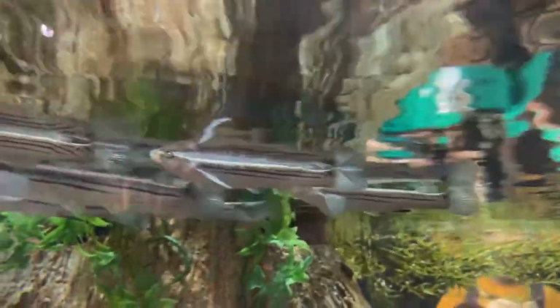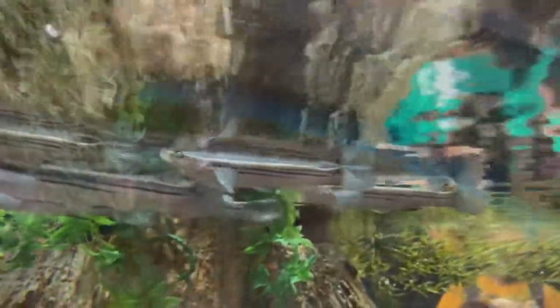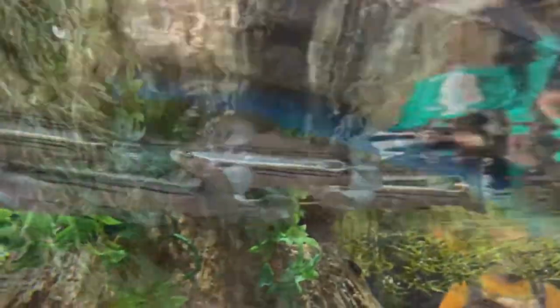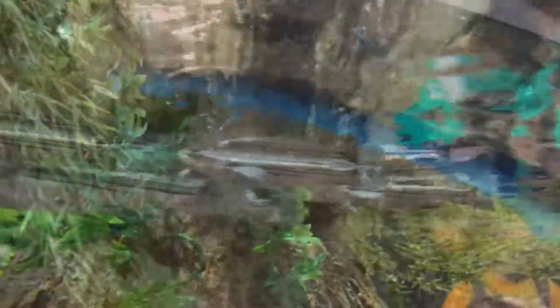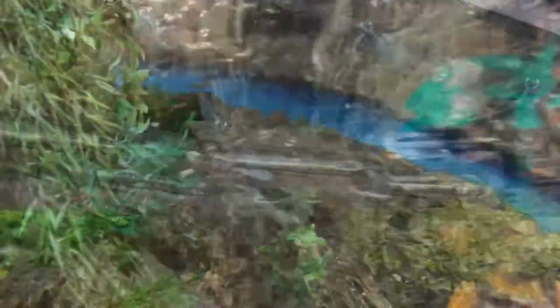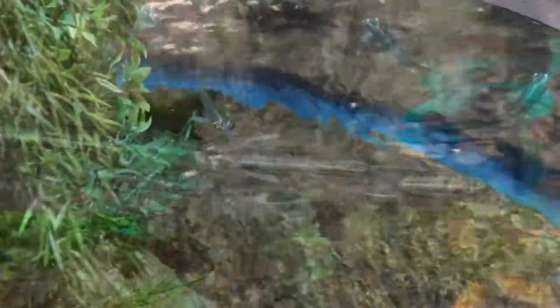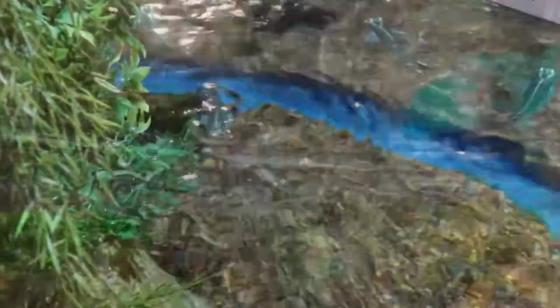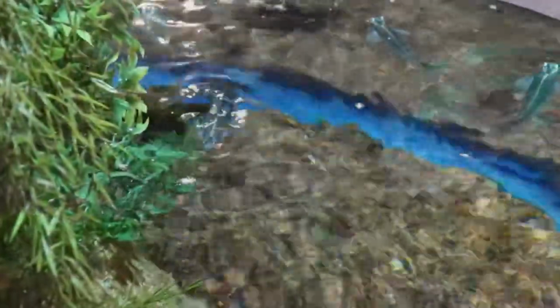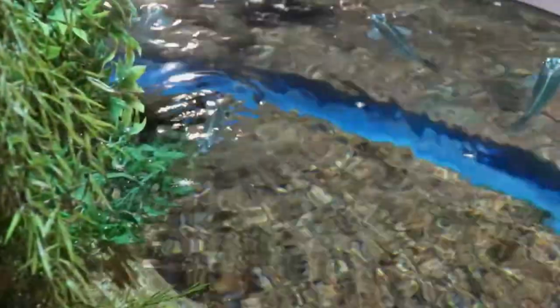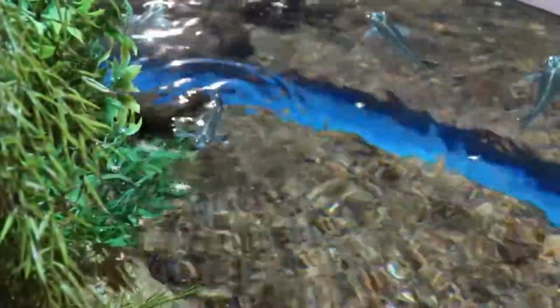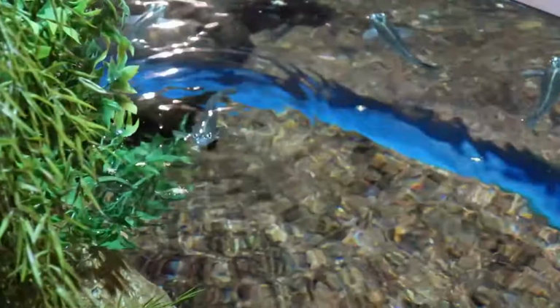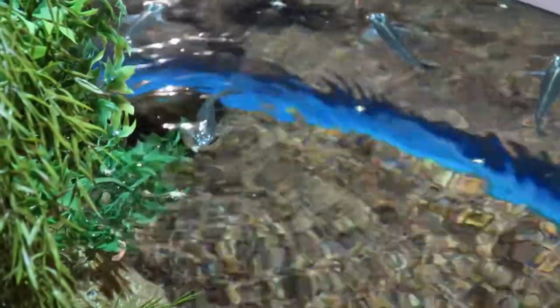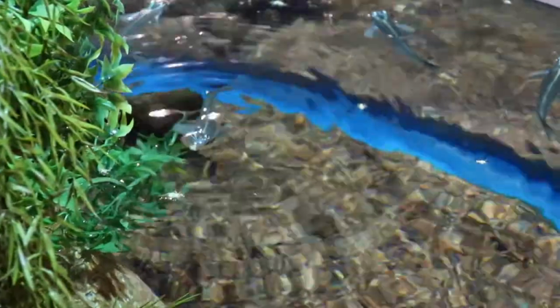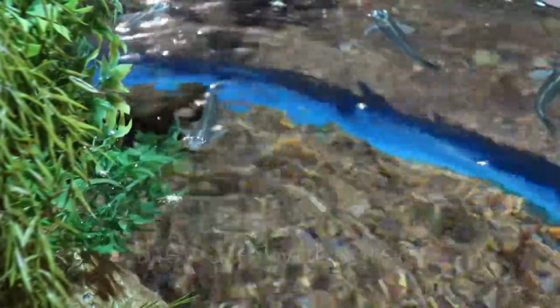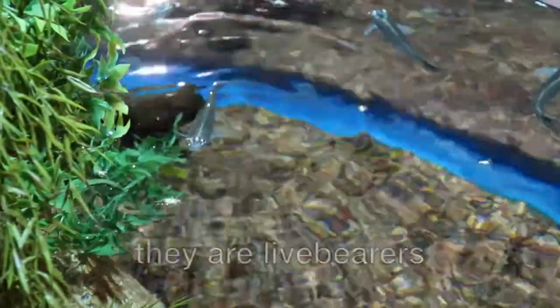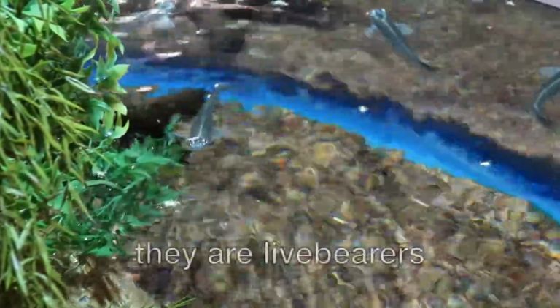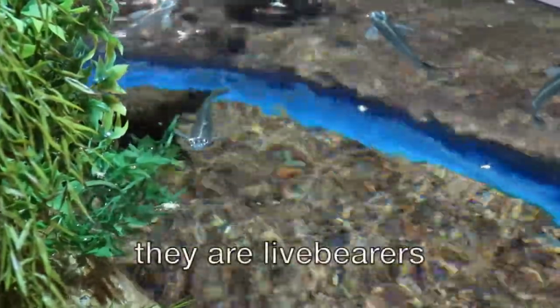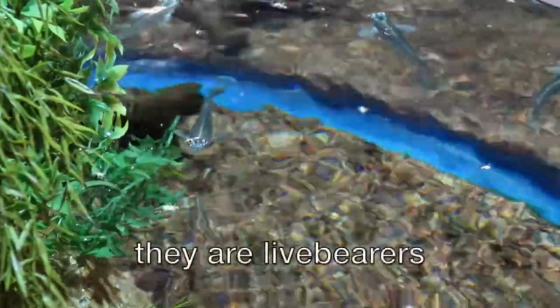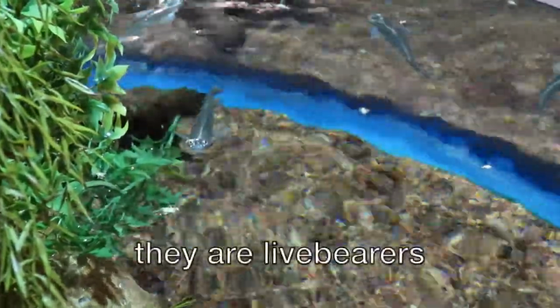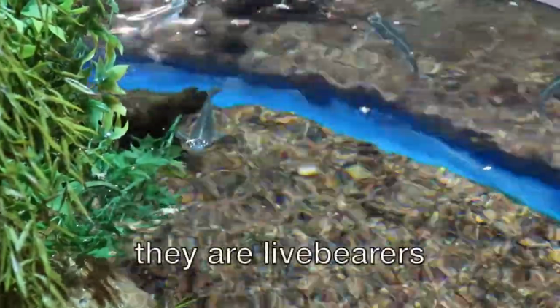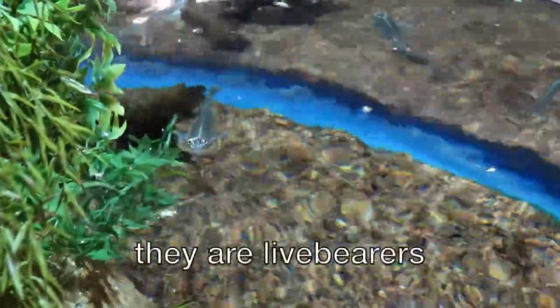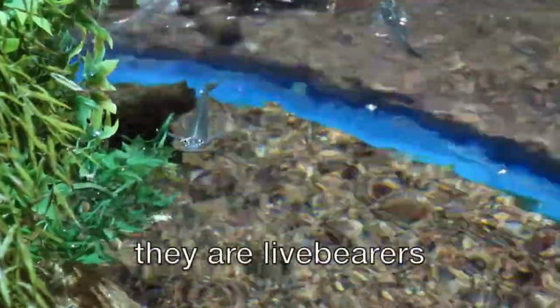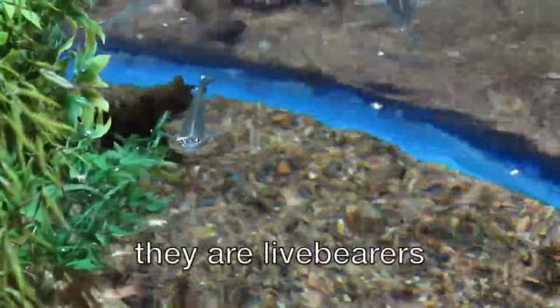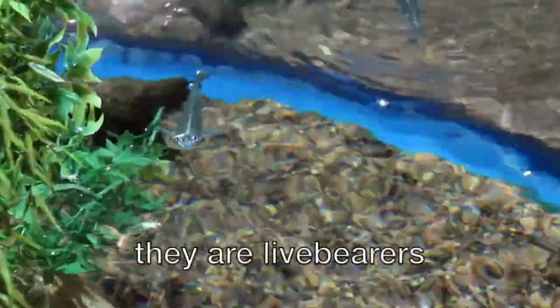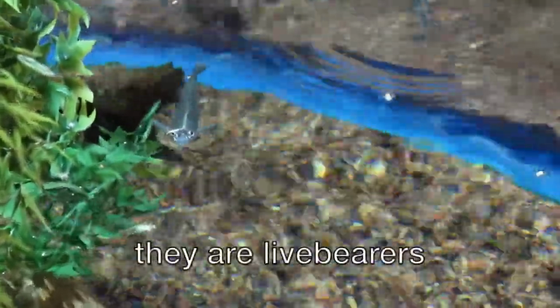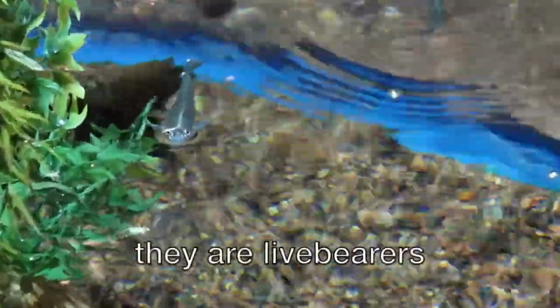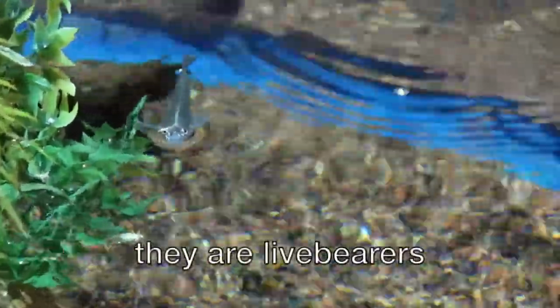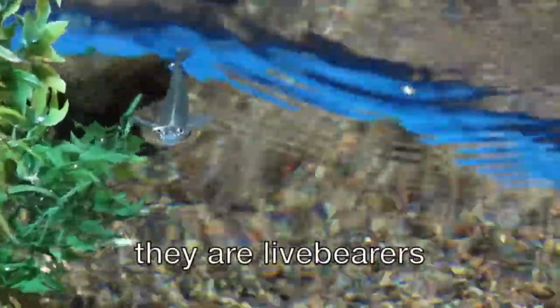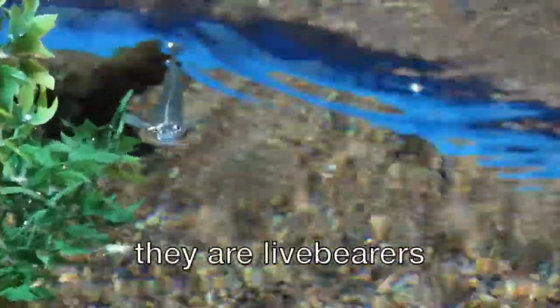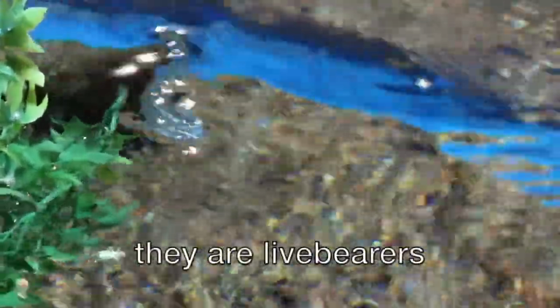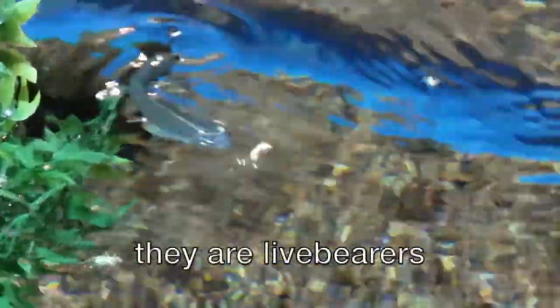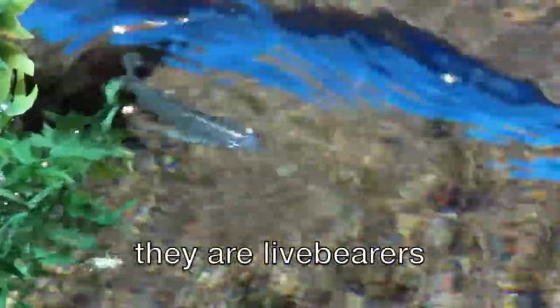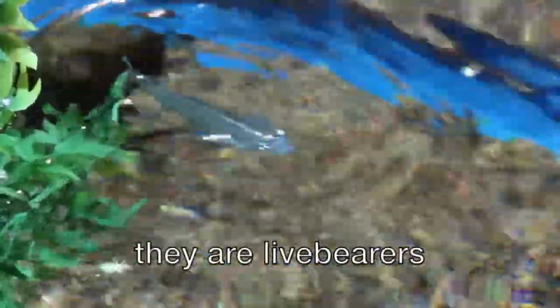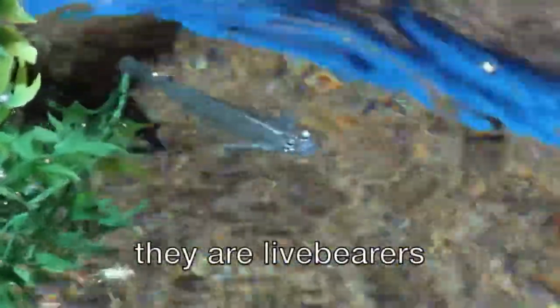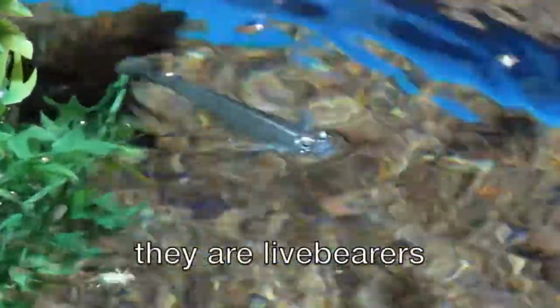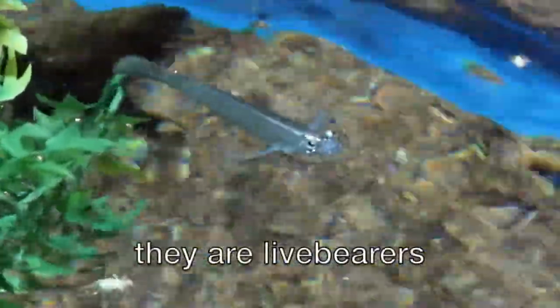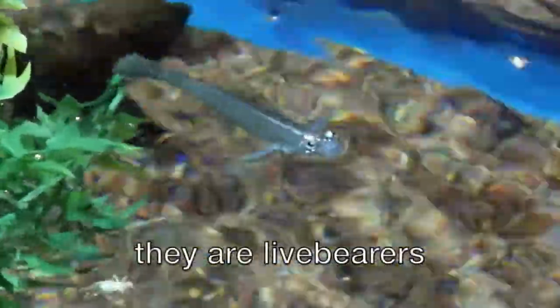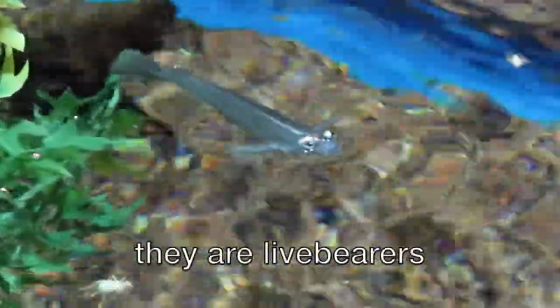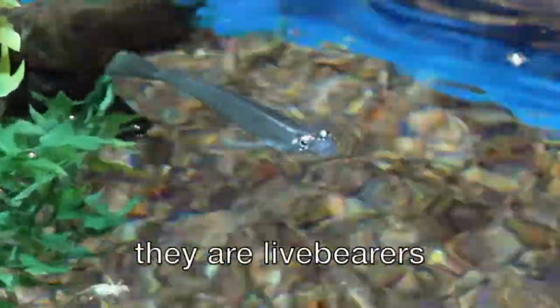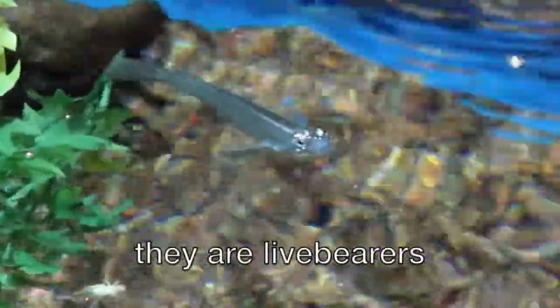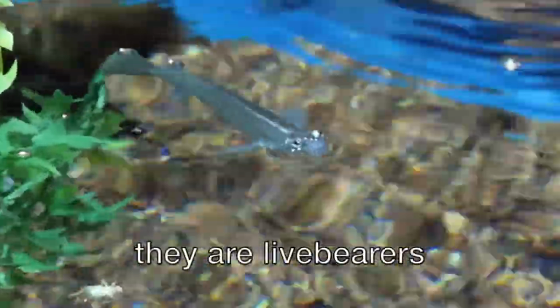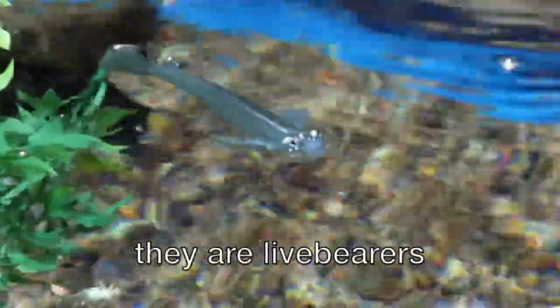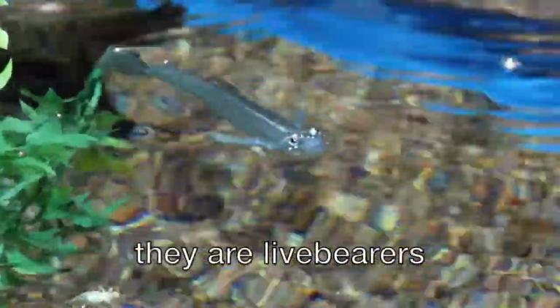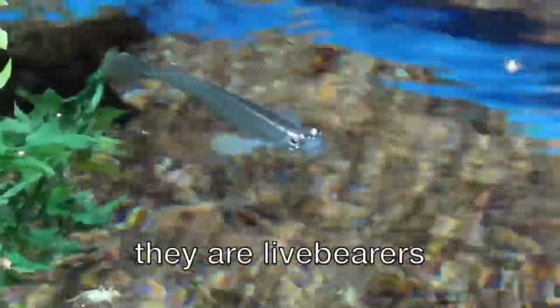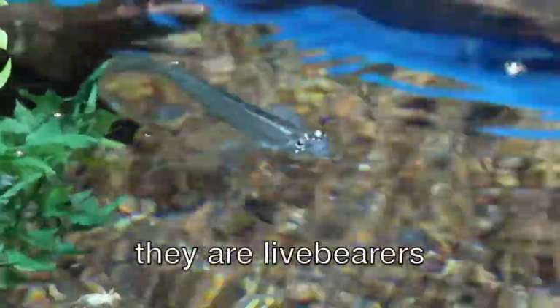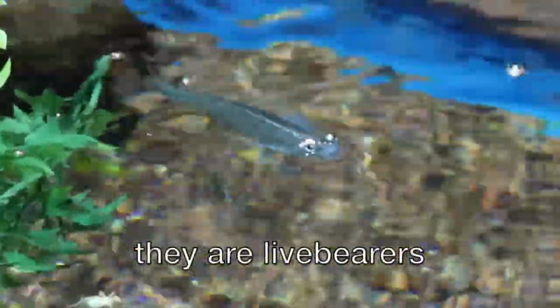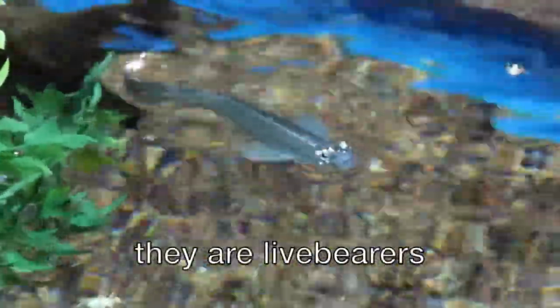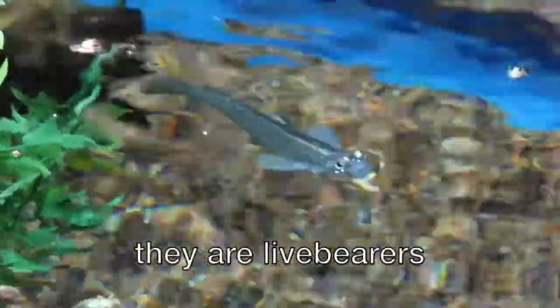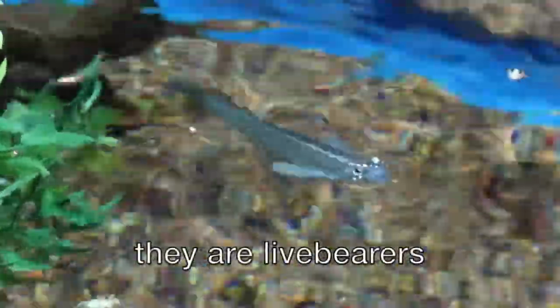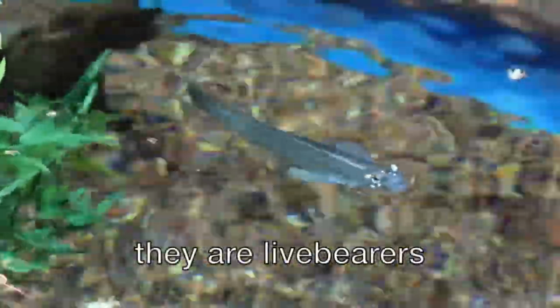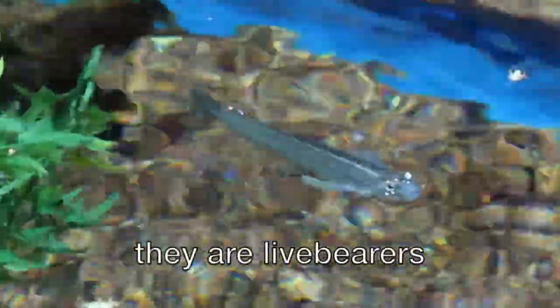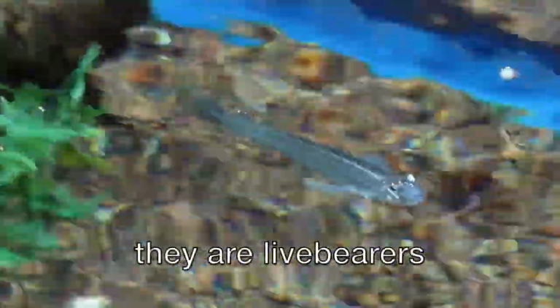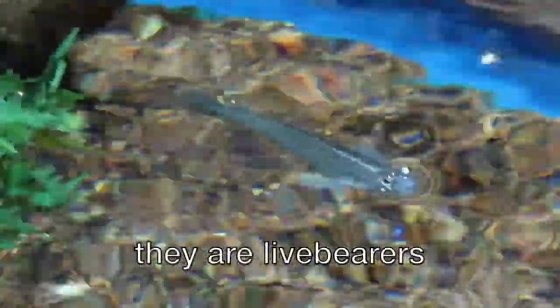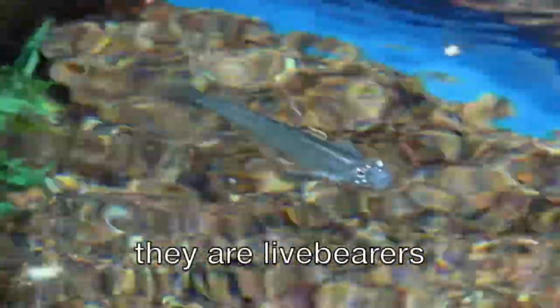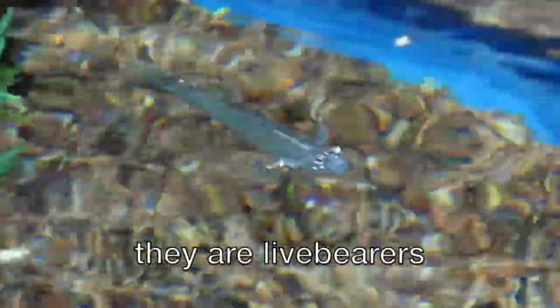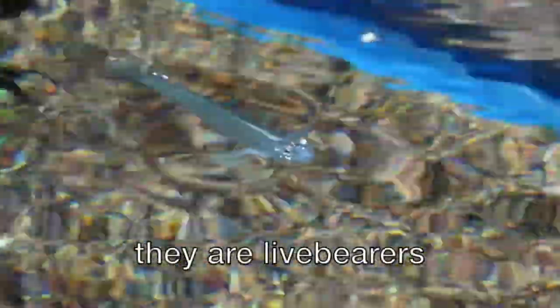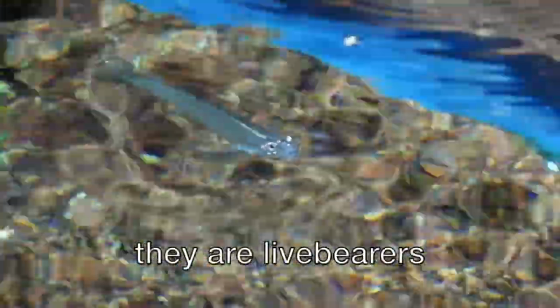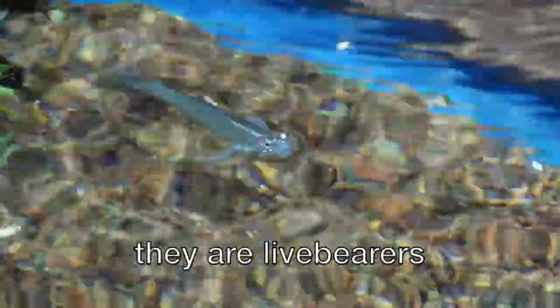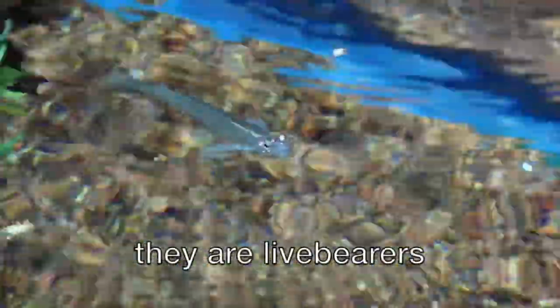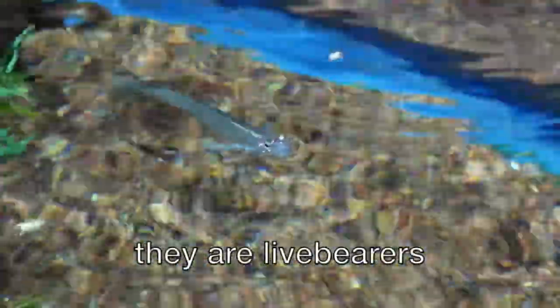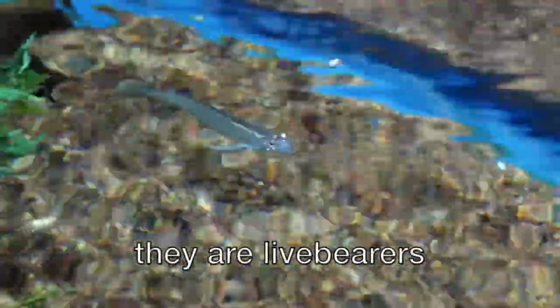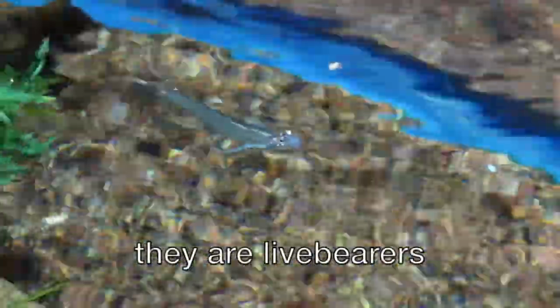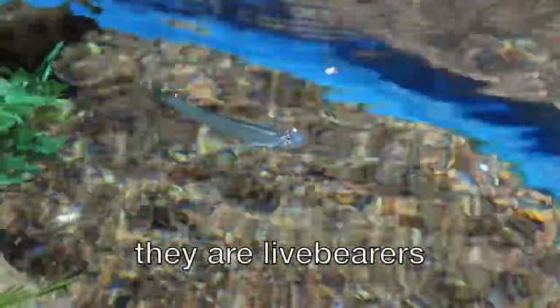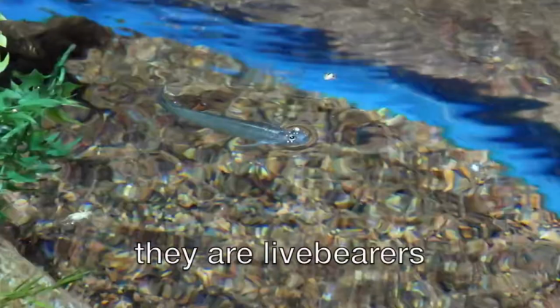Many fish lay eggs, but four-eyed fish give birth to live young that are fully developed and can fend for themselves.